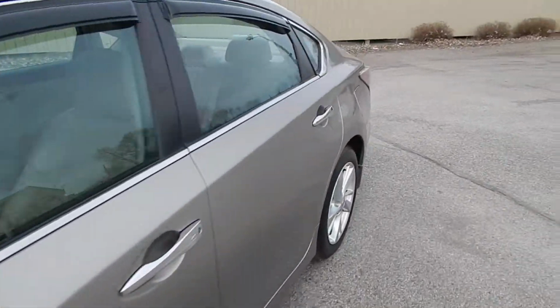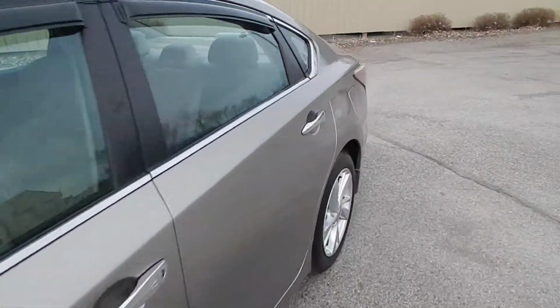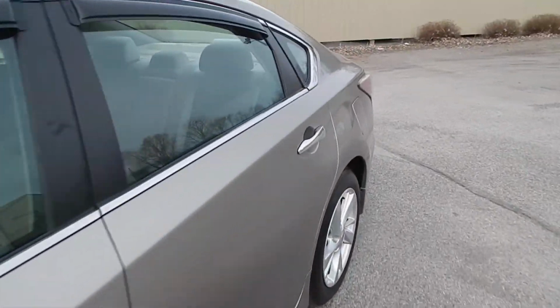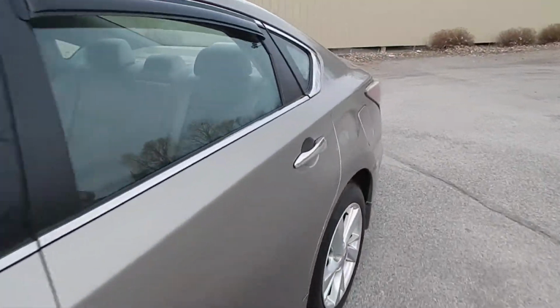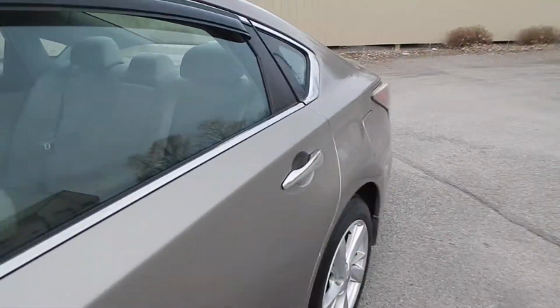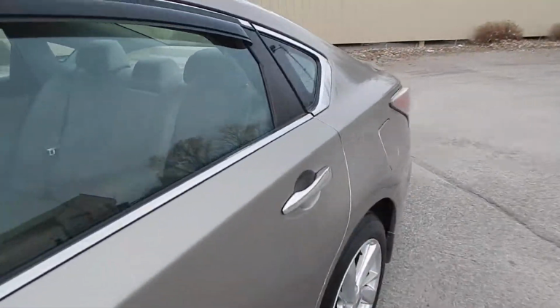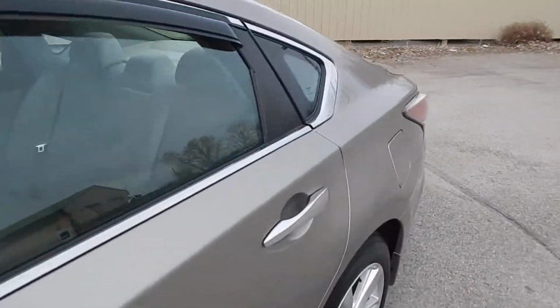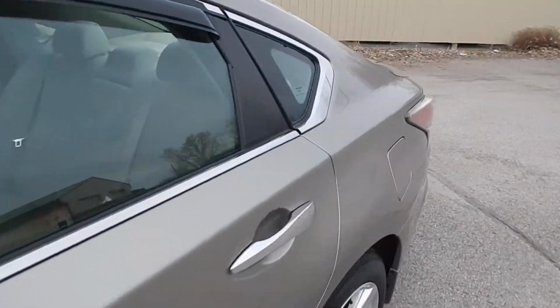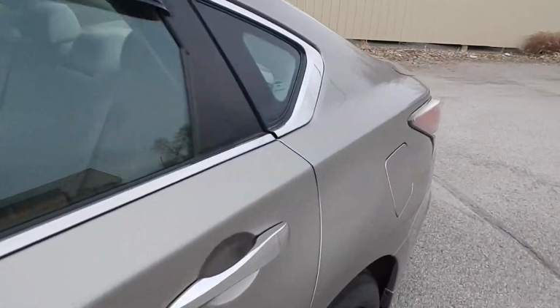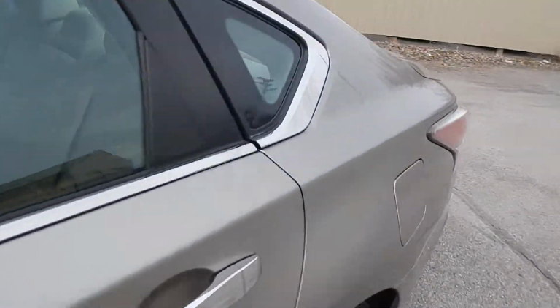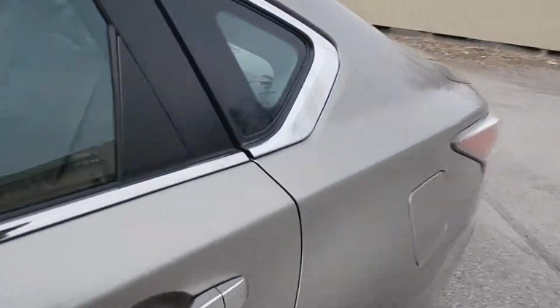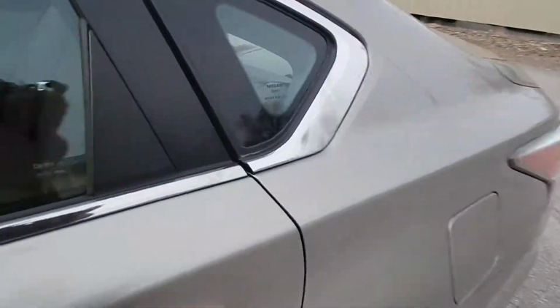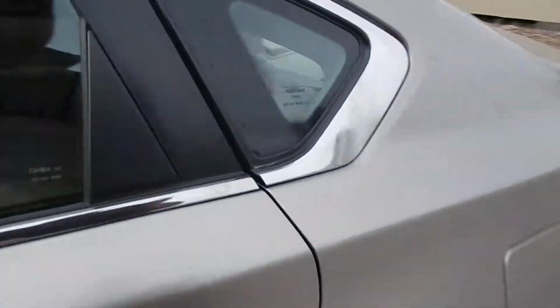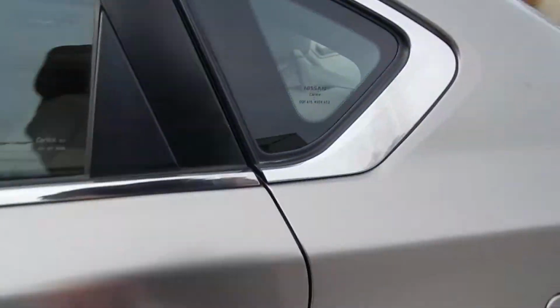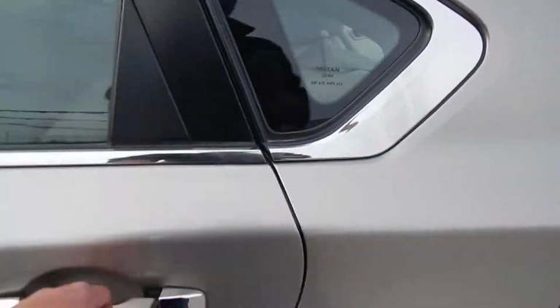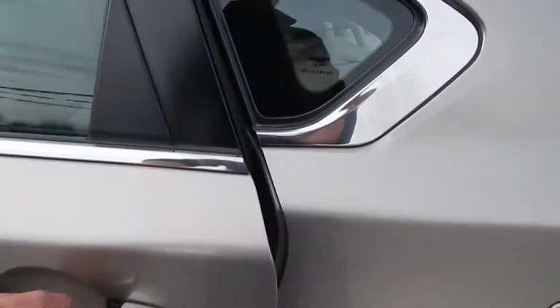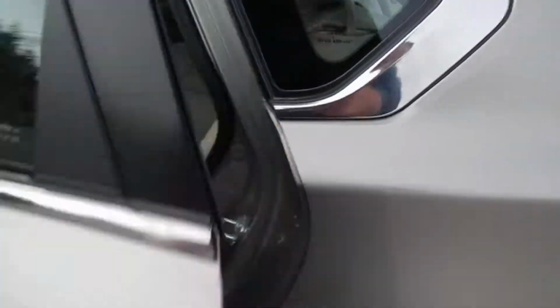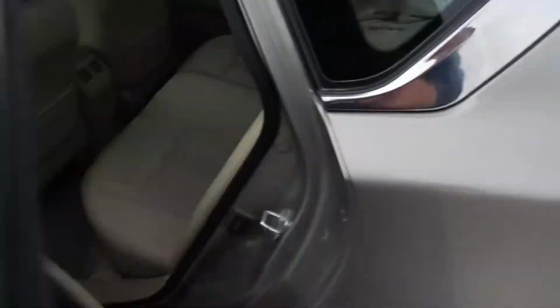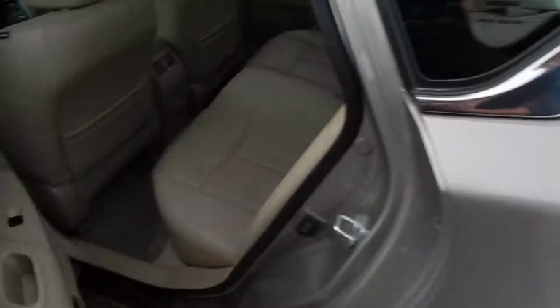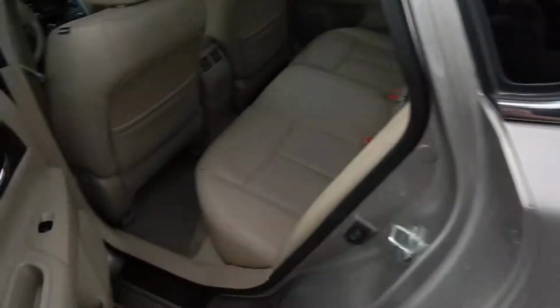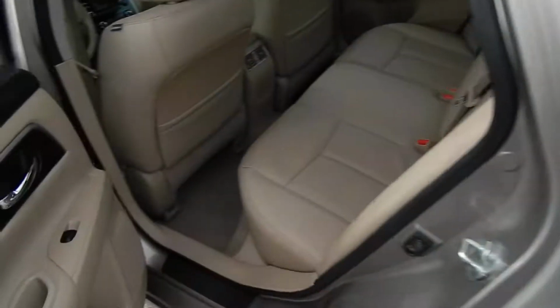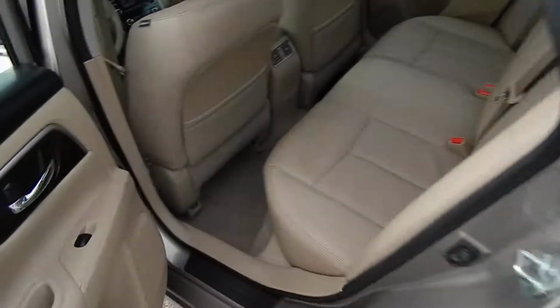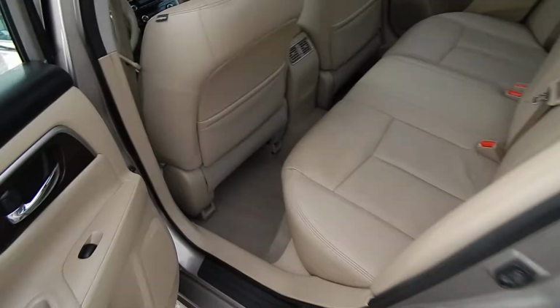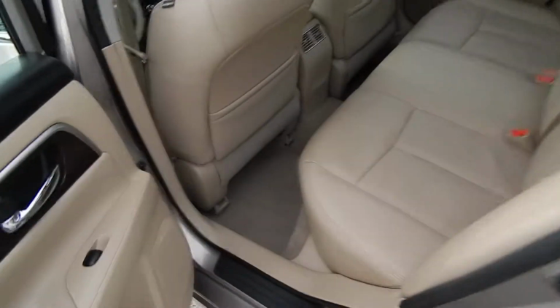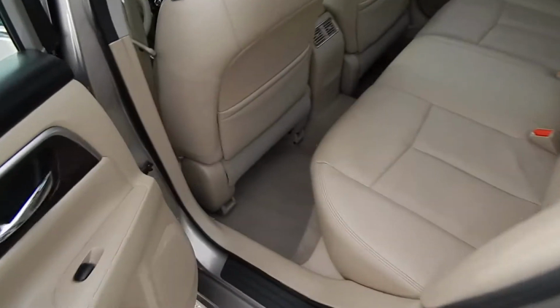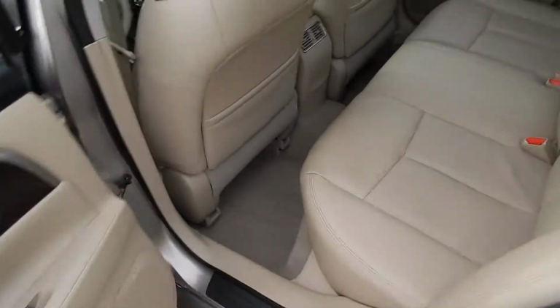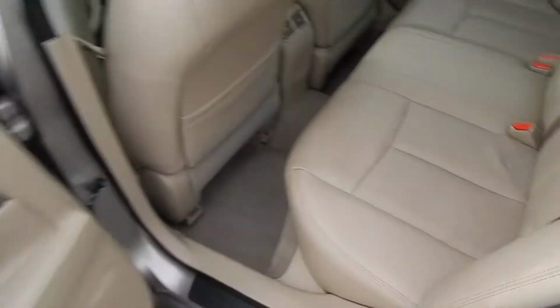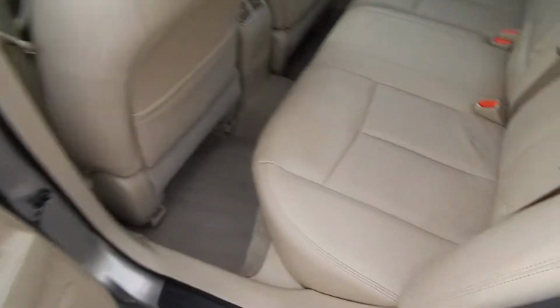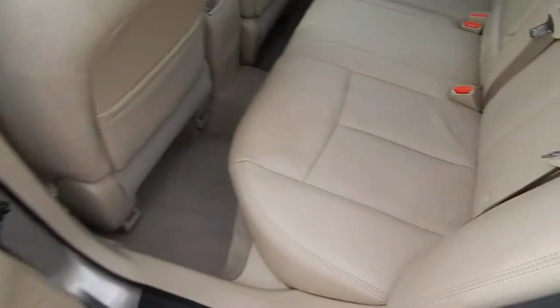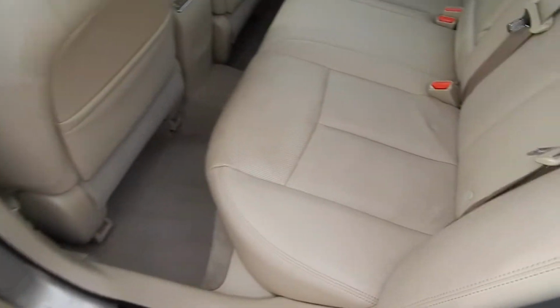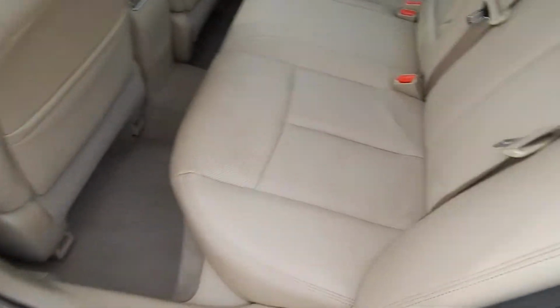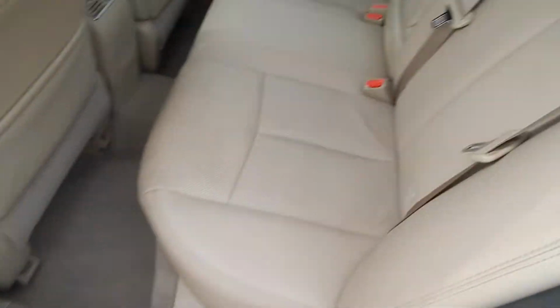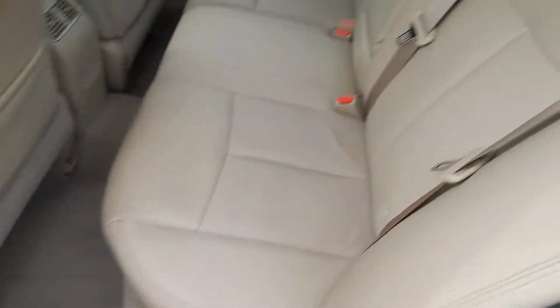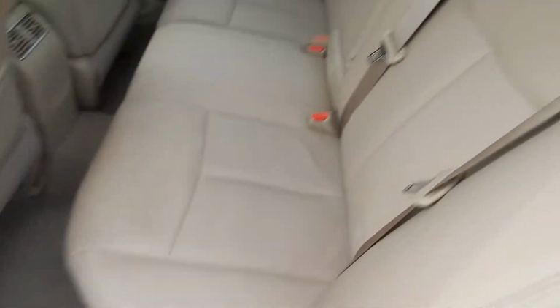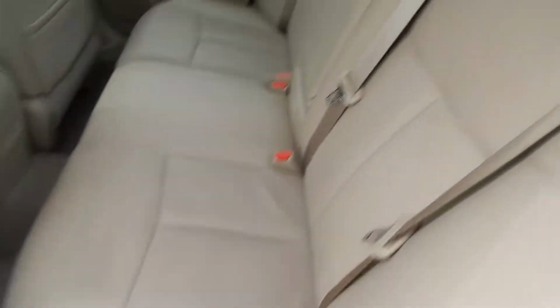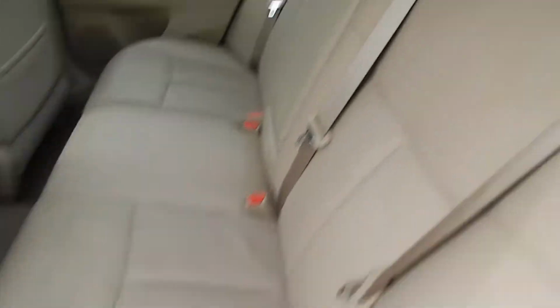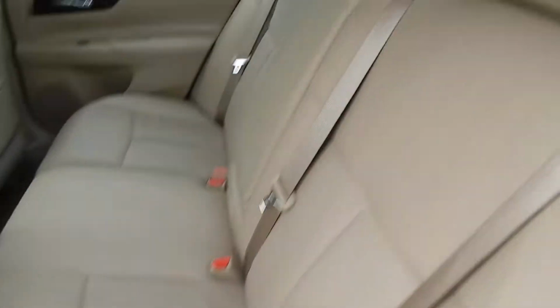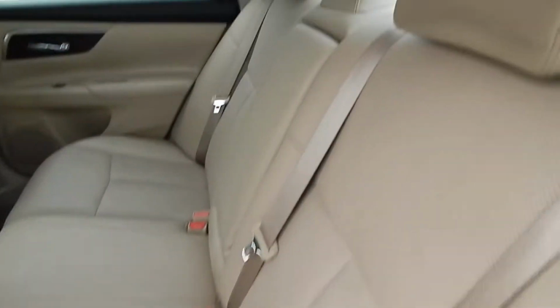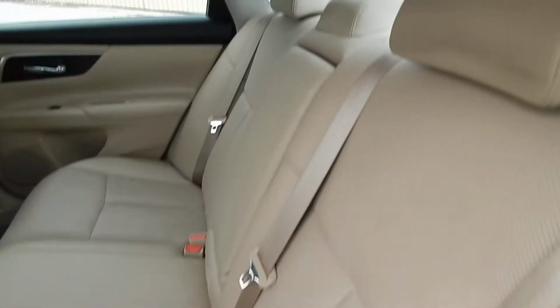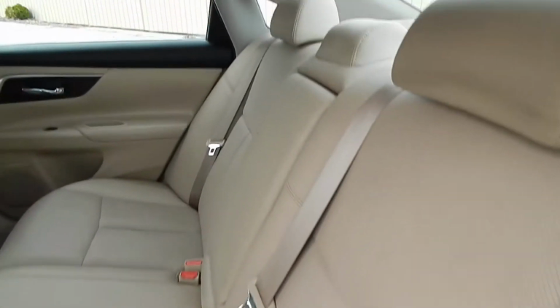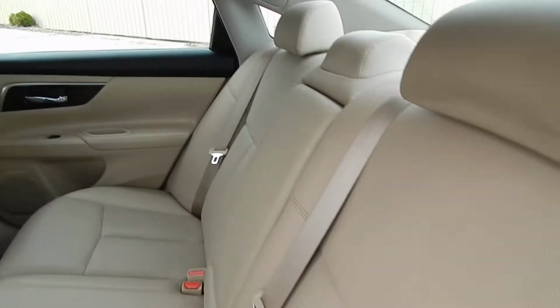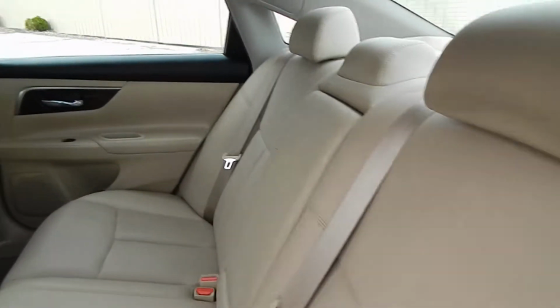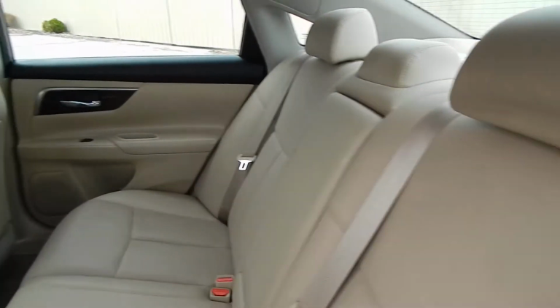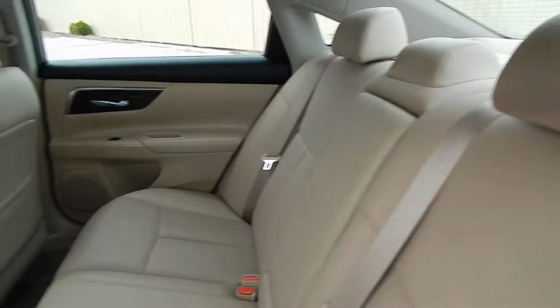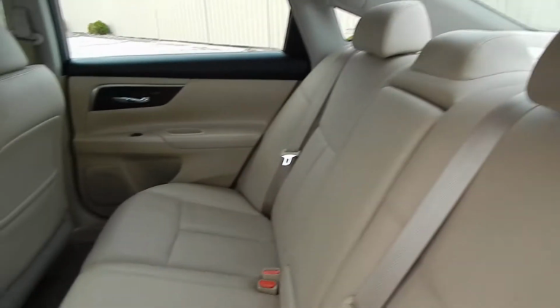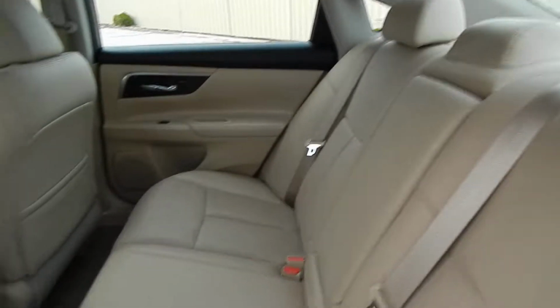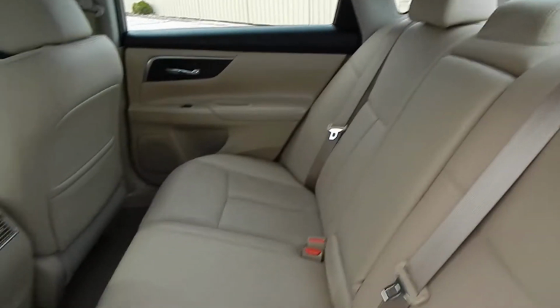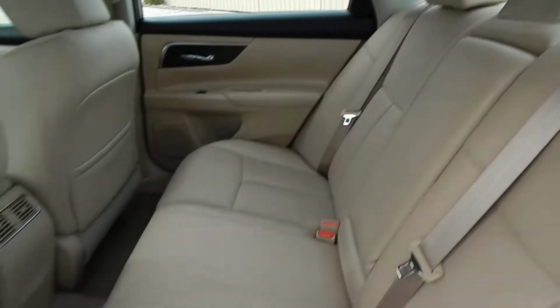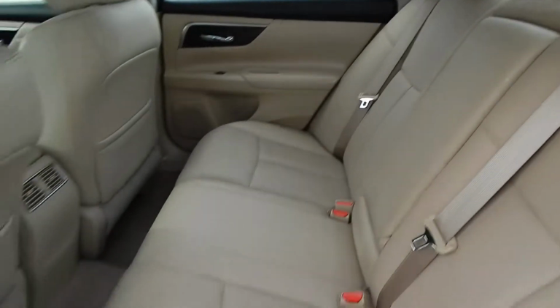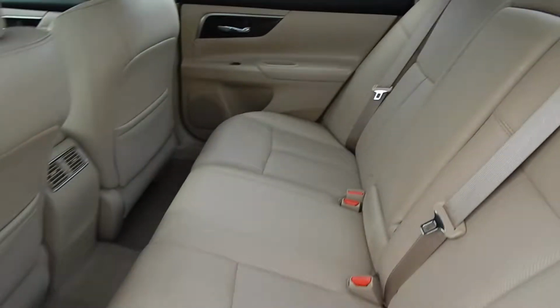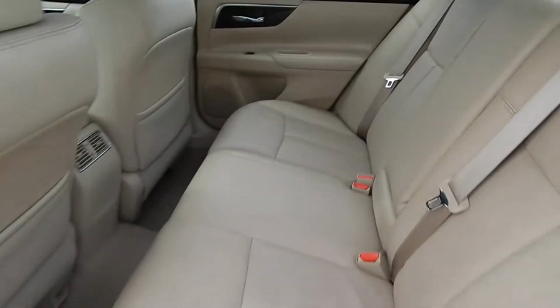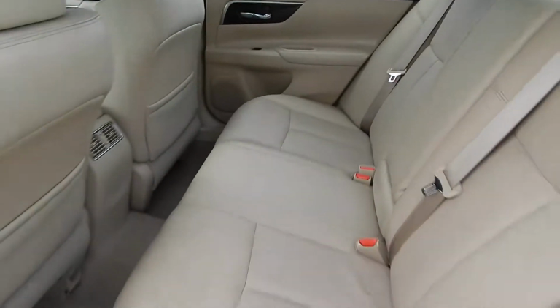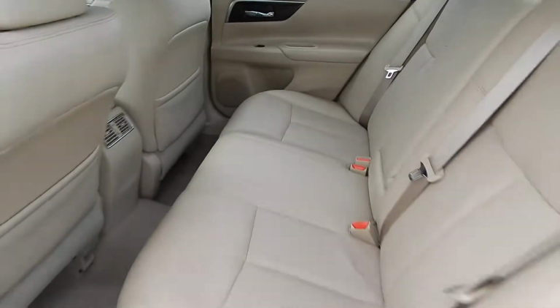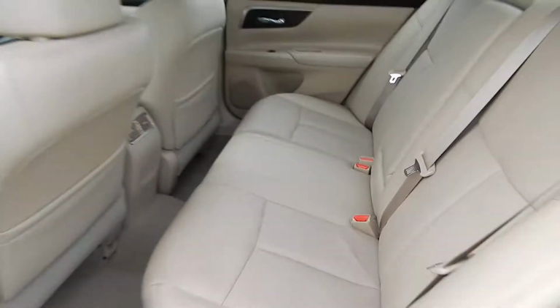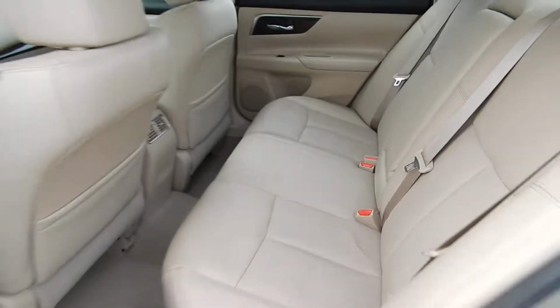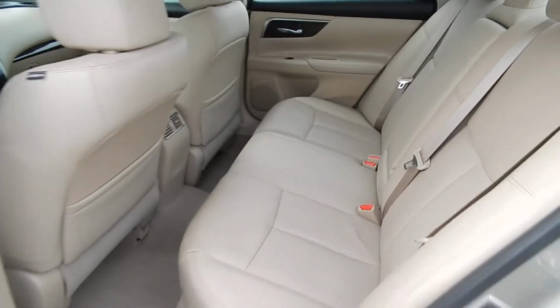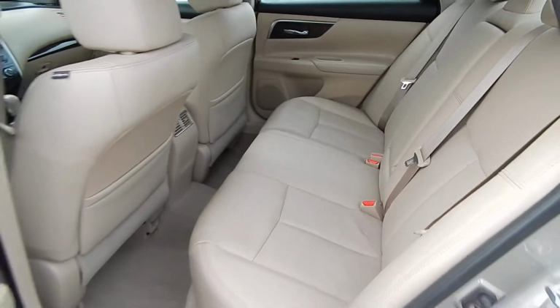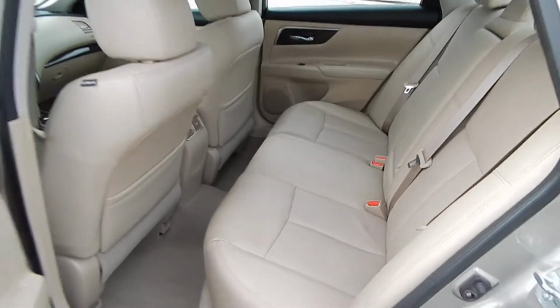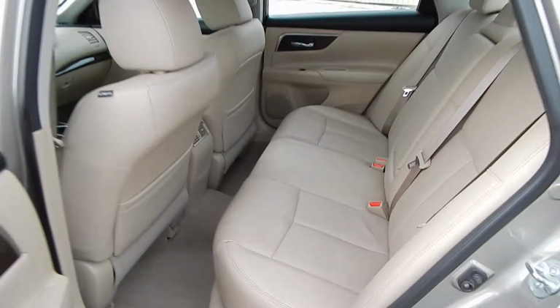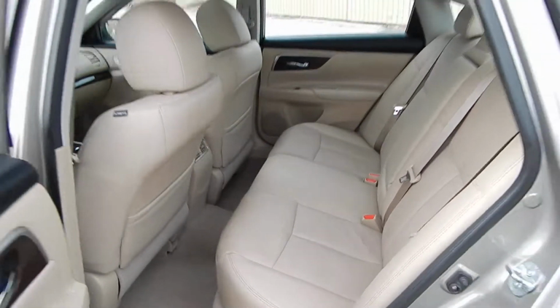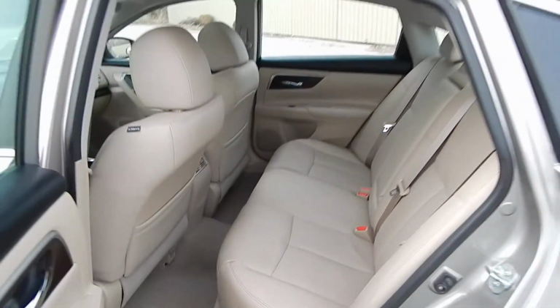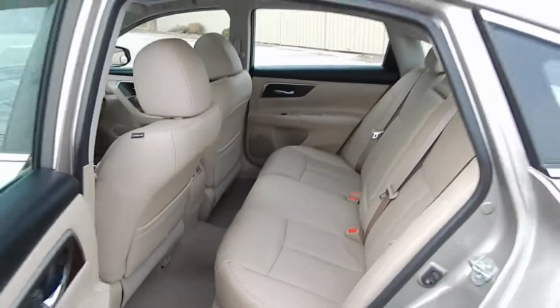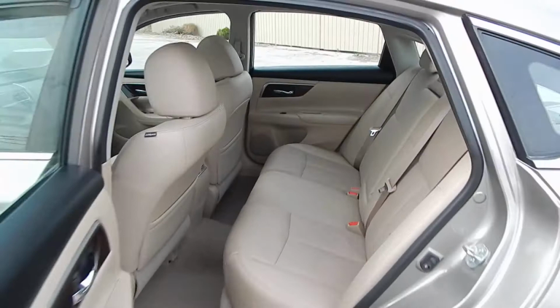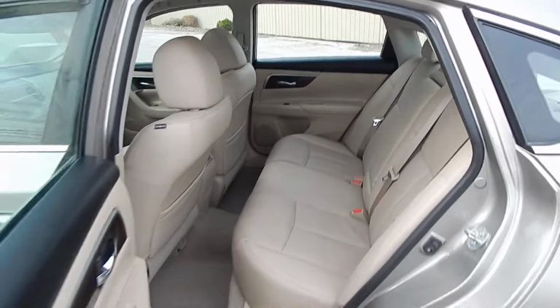Let's get inside here for you. In the SL package, this one has a full leather interior, exceptionally clean as you can see.